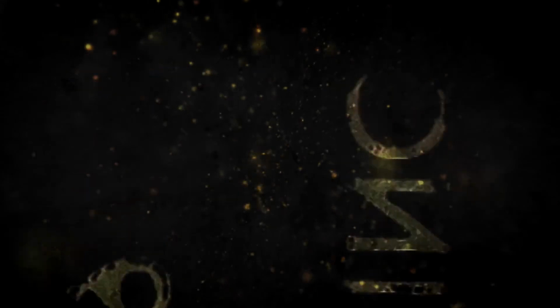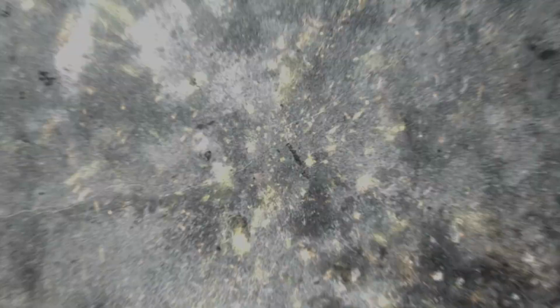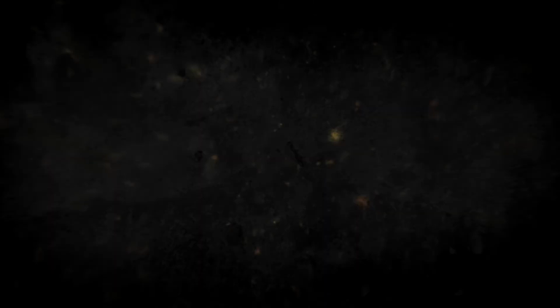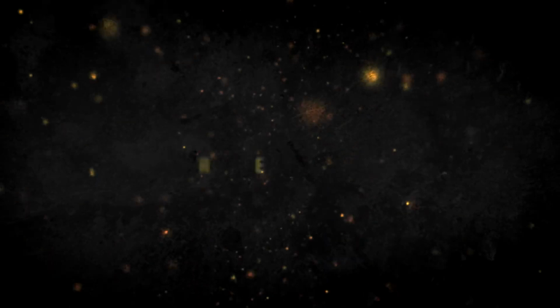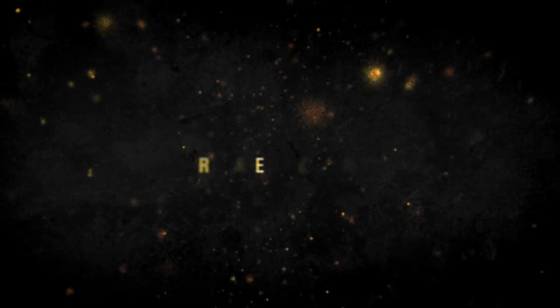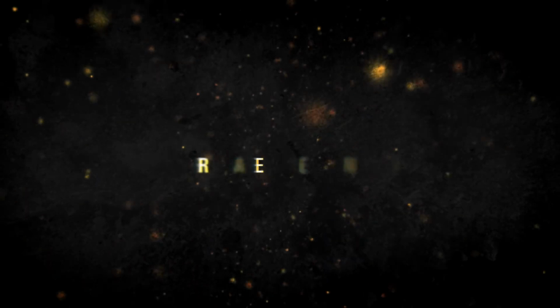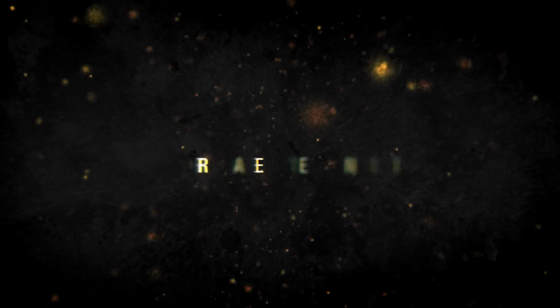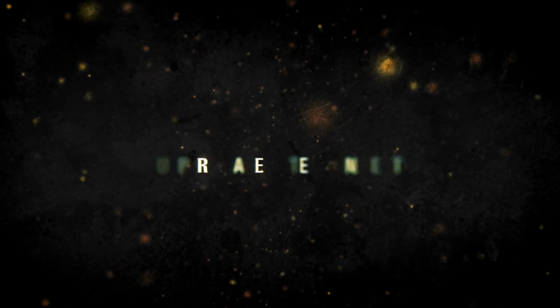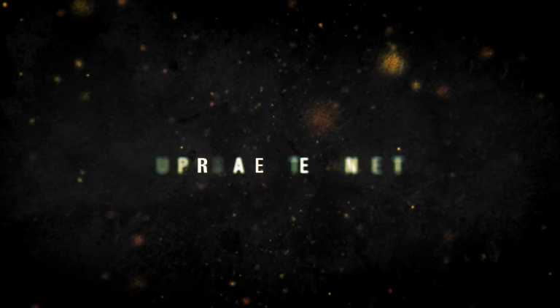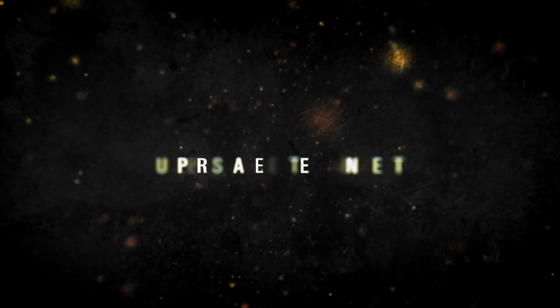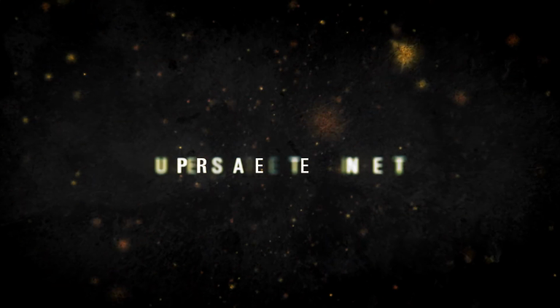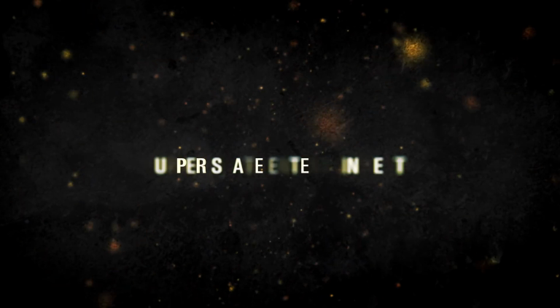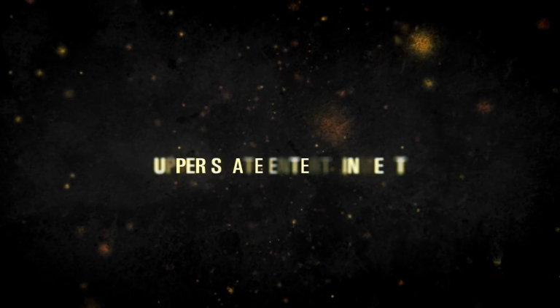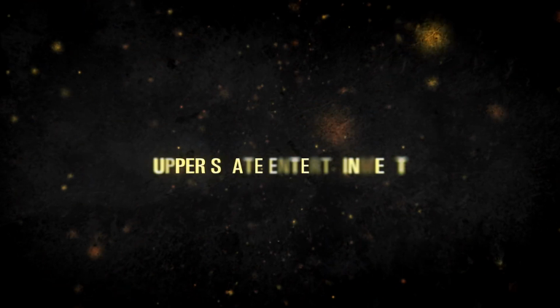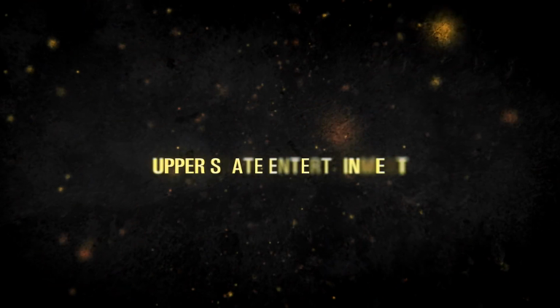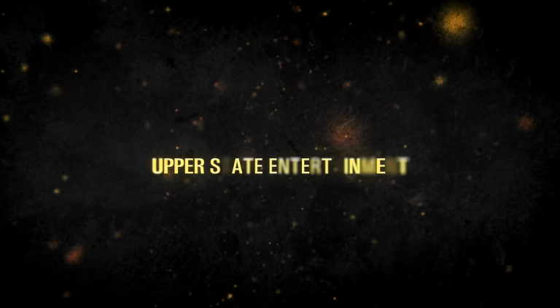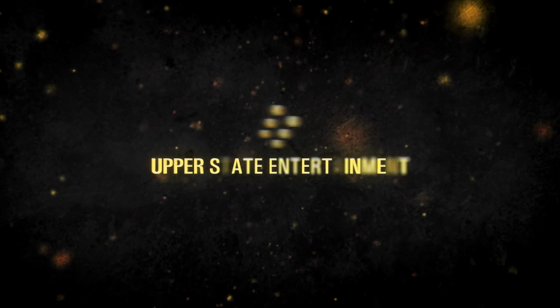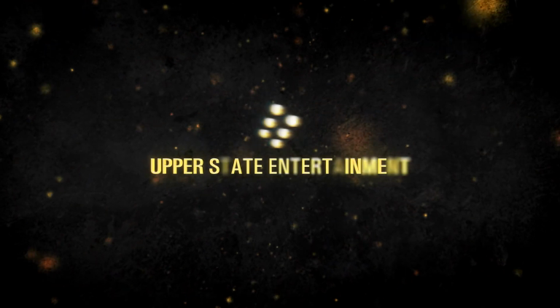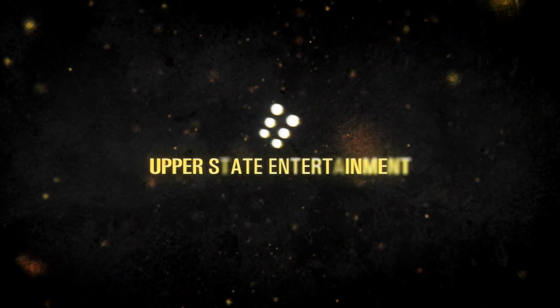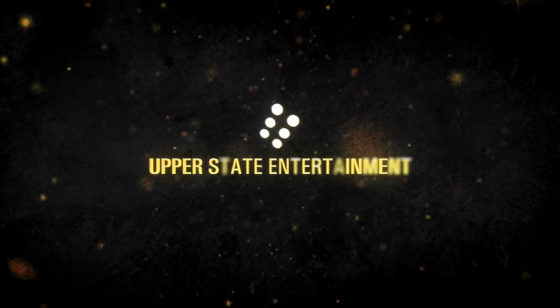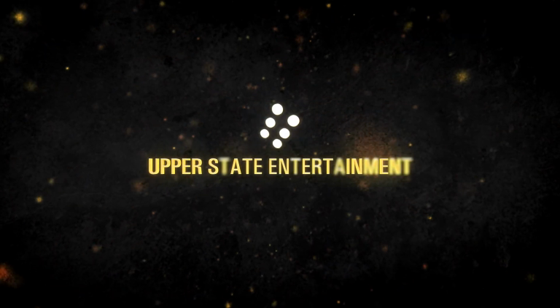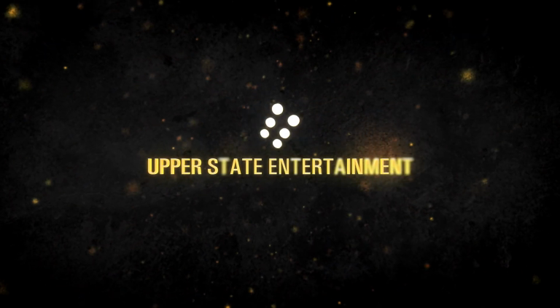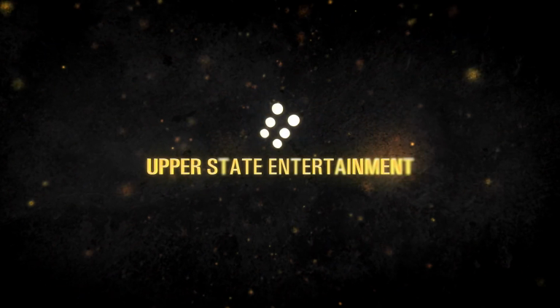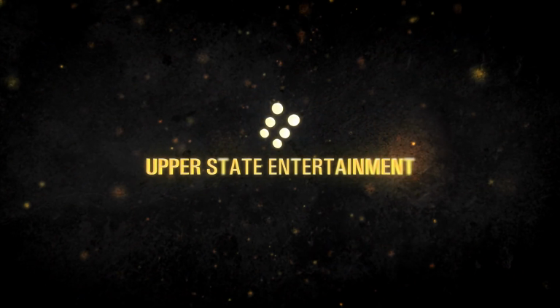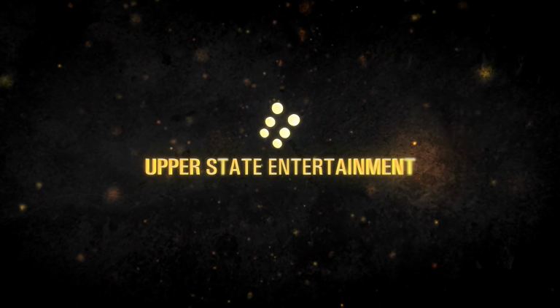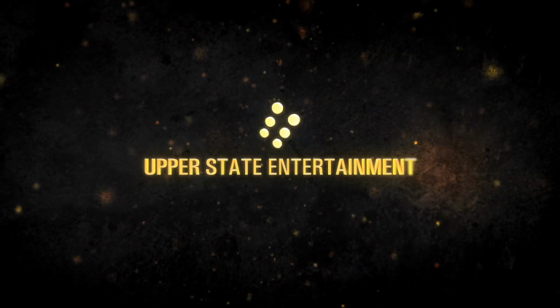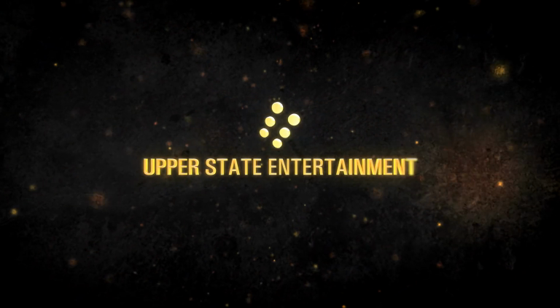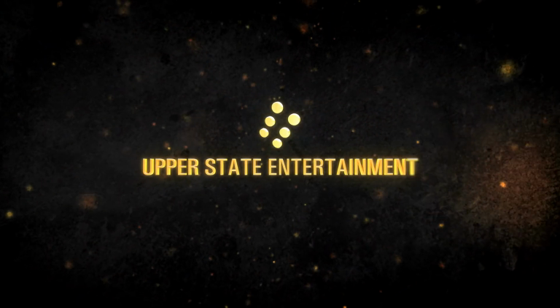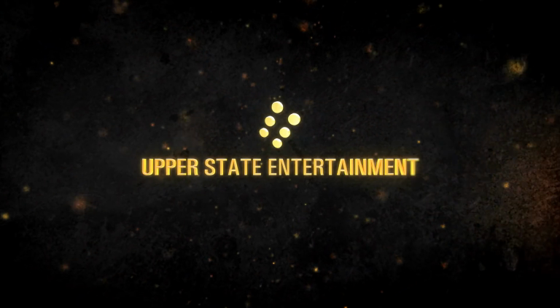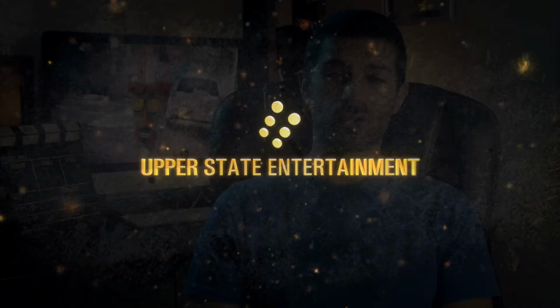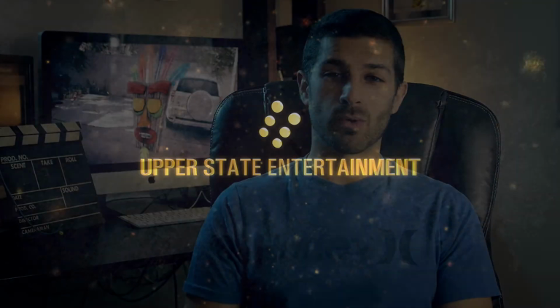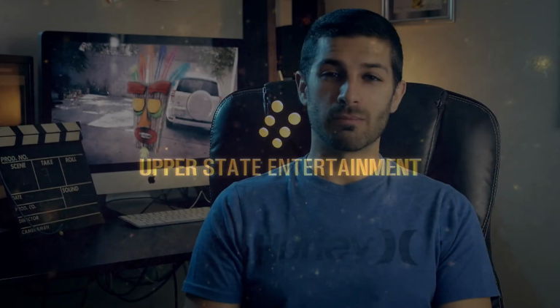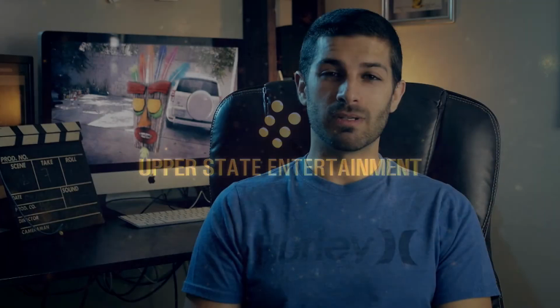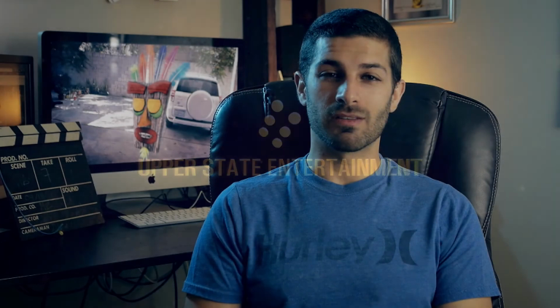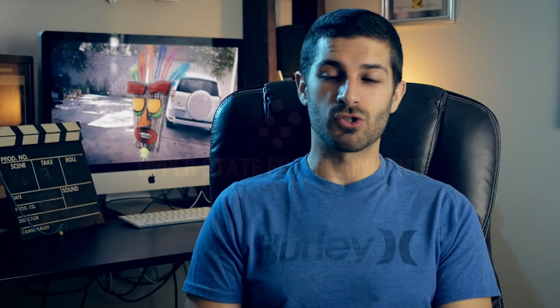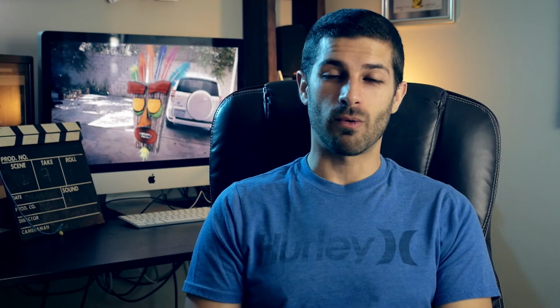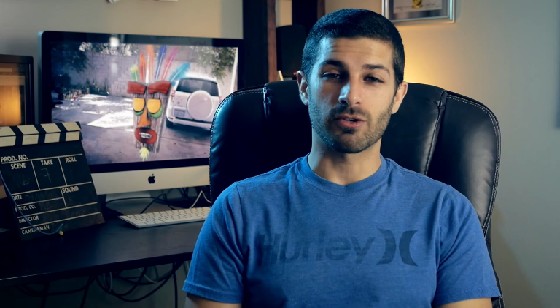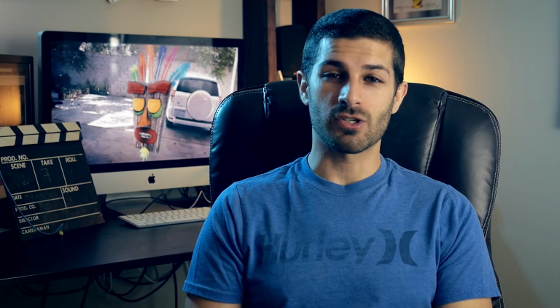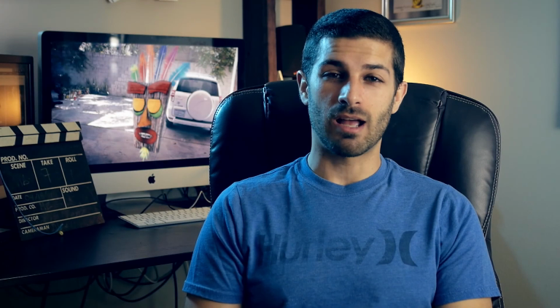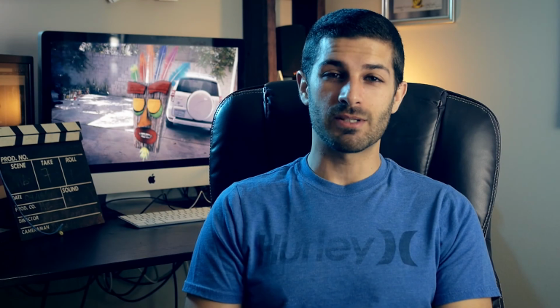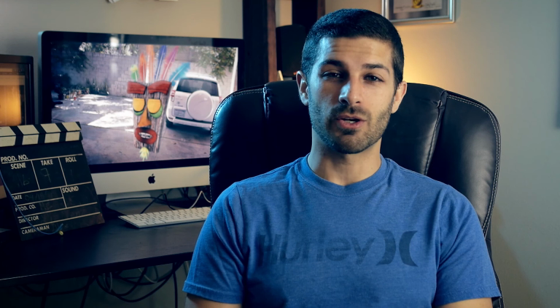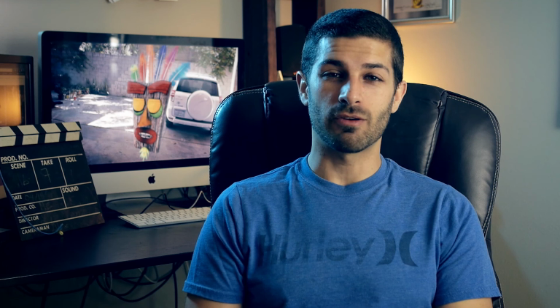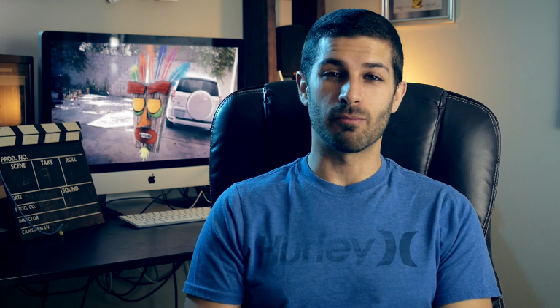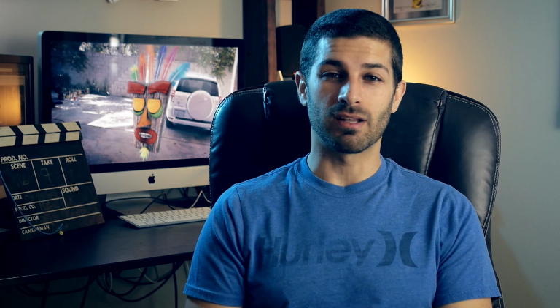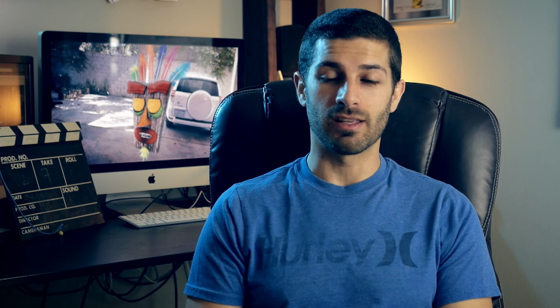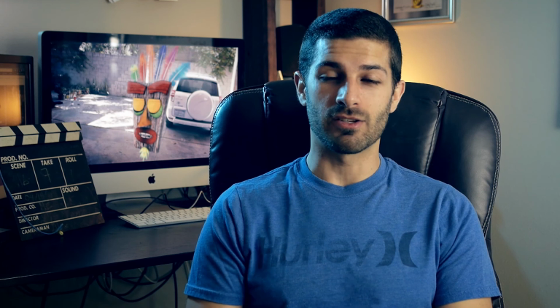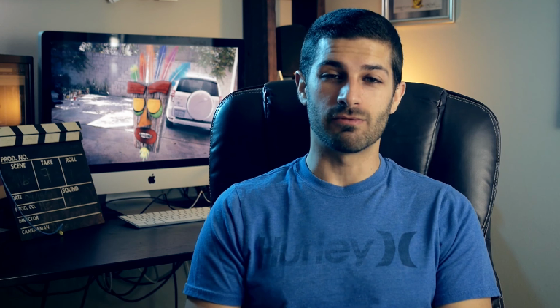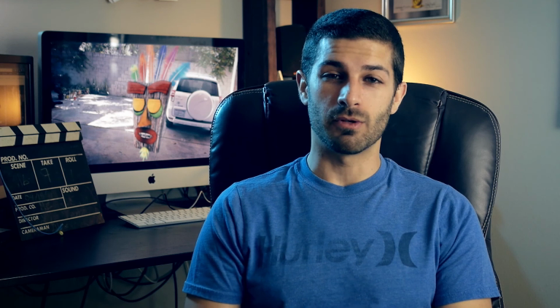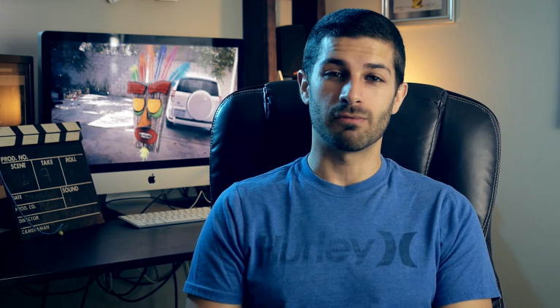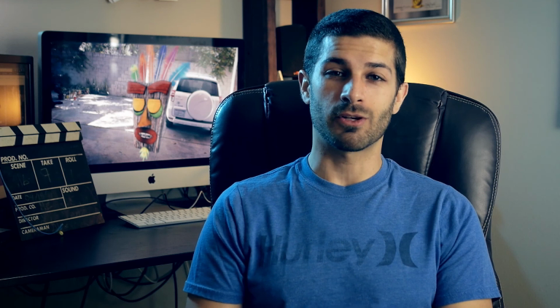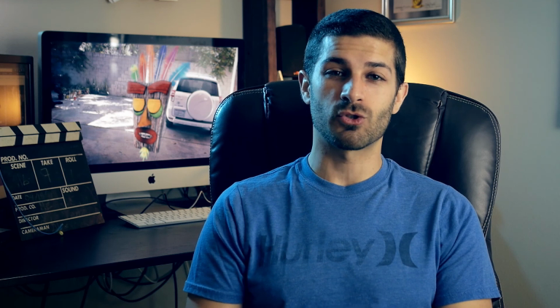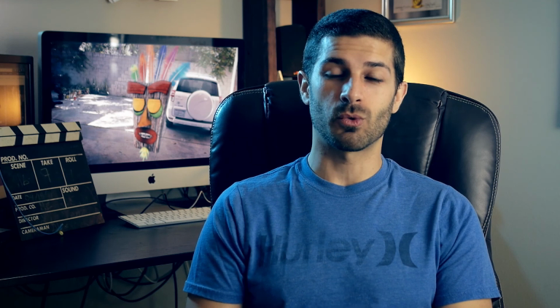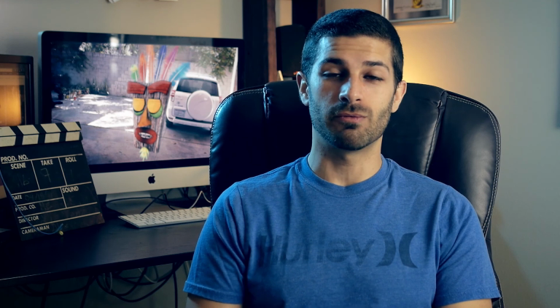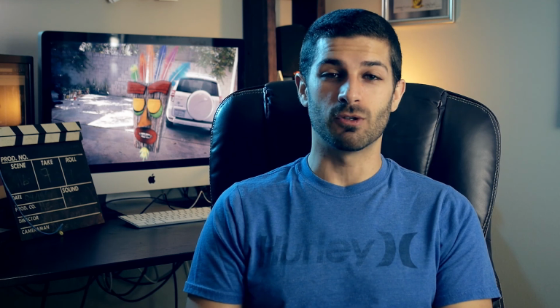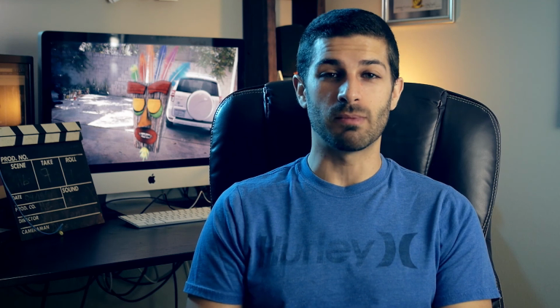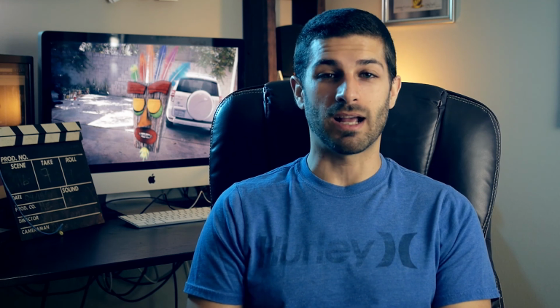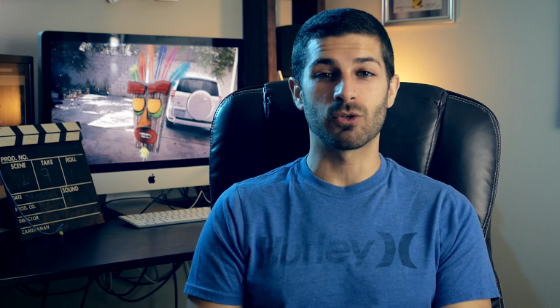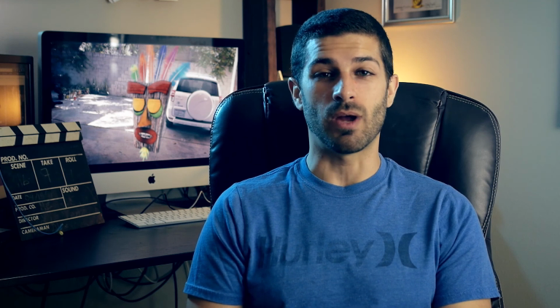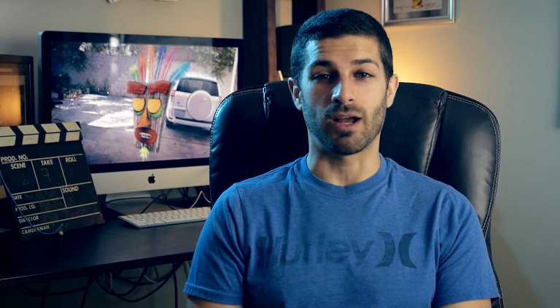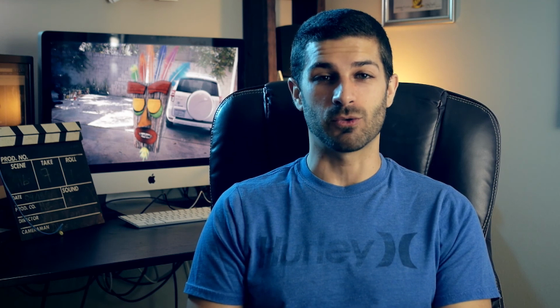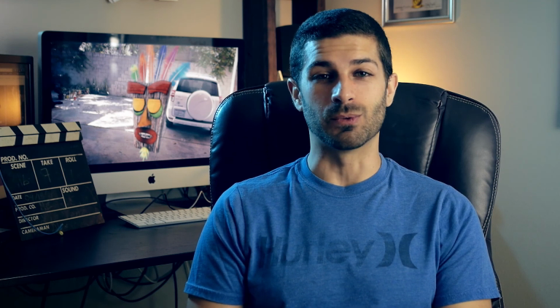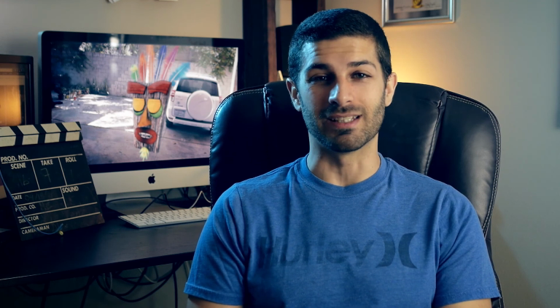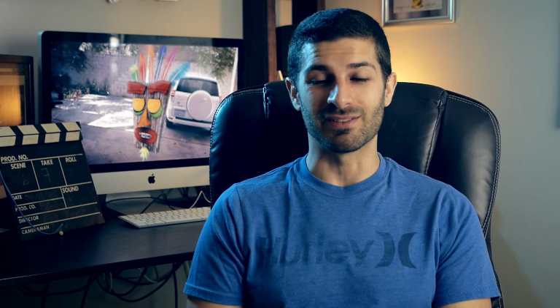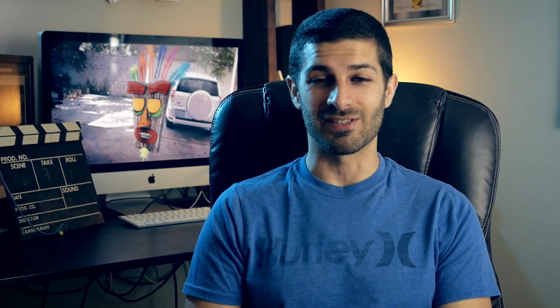Hey, what's up everybody? Ryan Constantino here with Upper State Entertainment, and thanks for joining me on this director's commentary for my latest VFX short film, Aku Aku Lives.